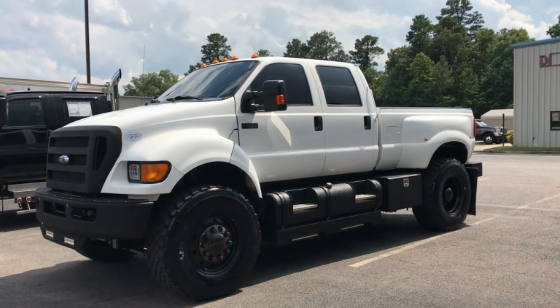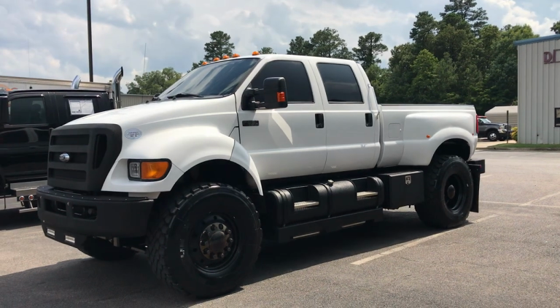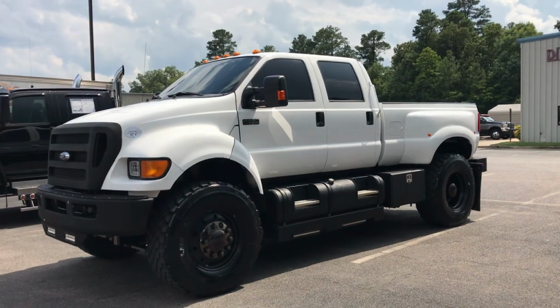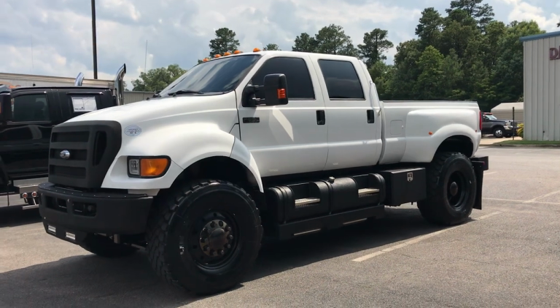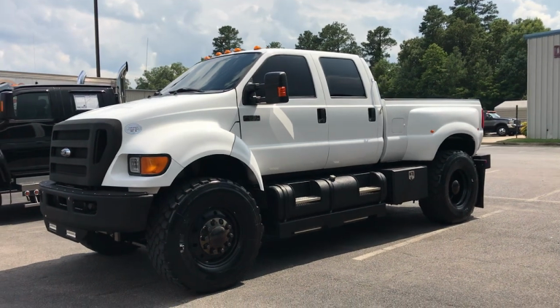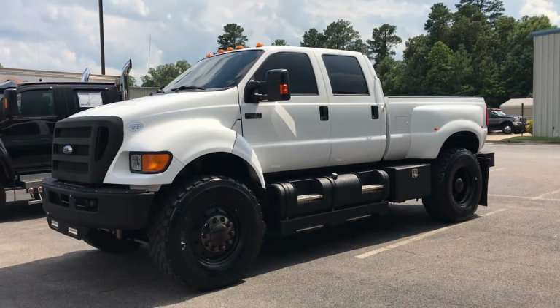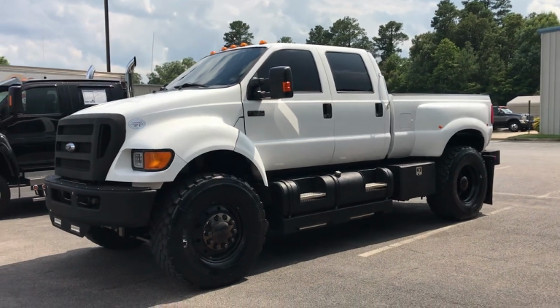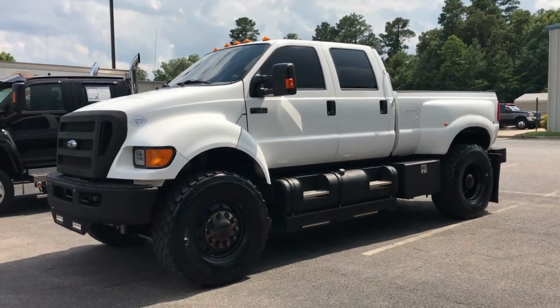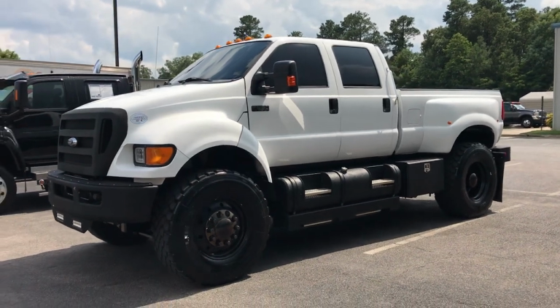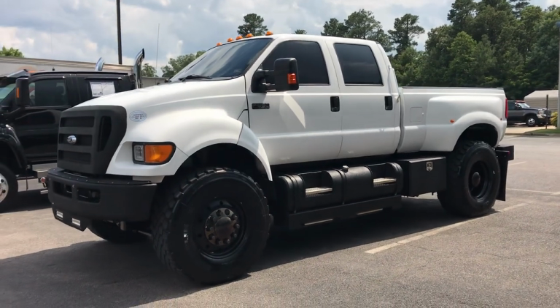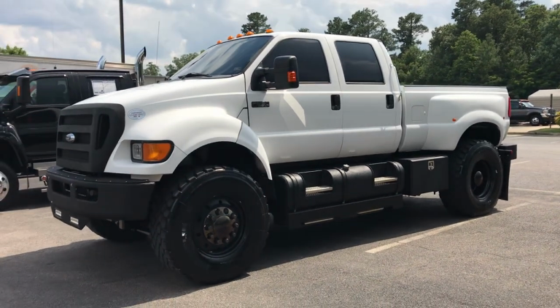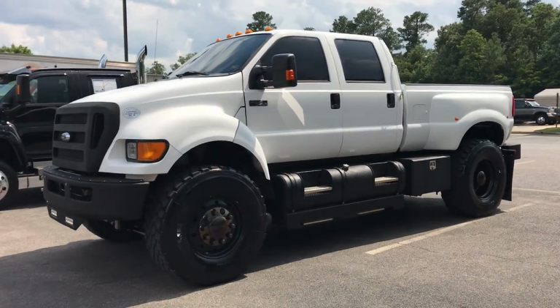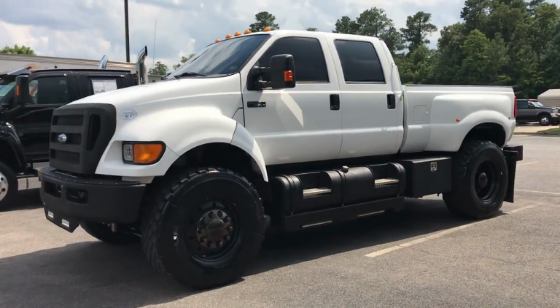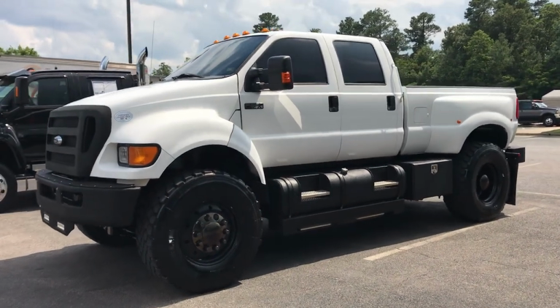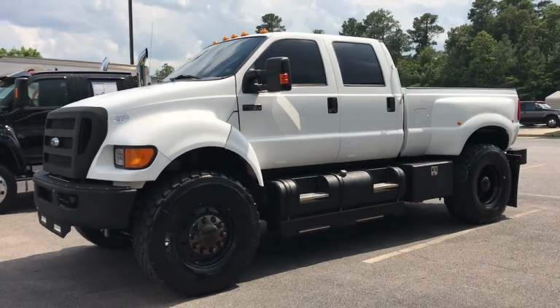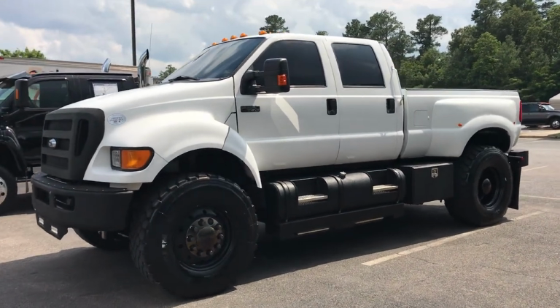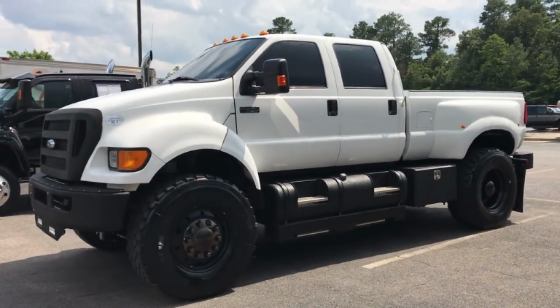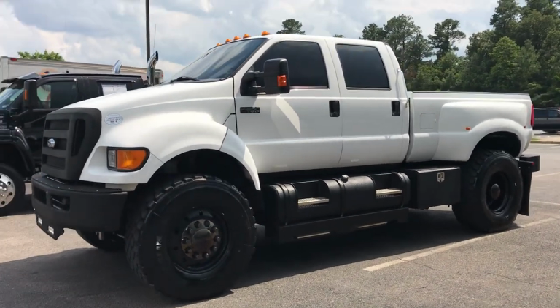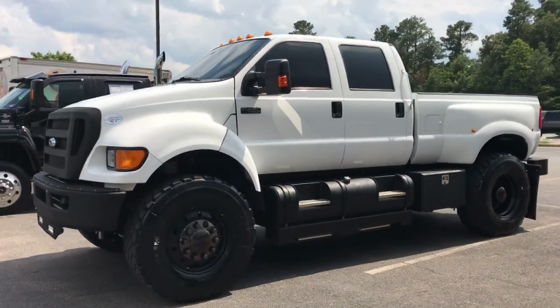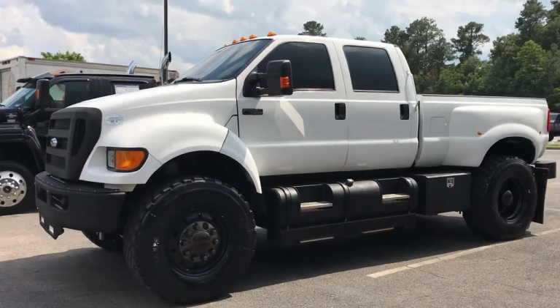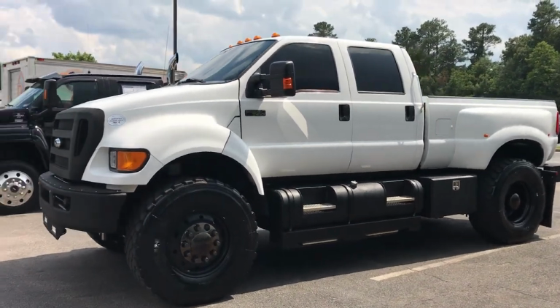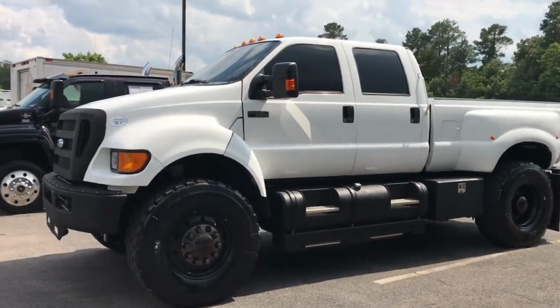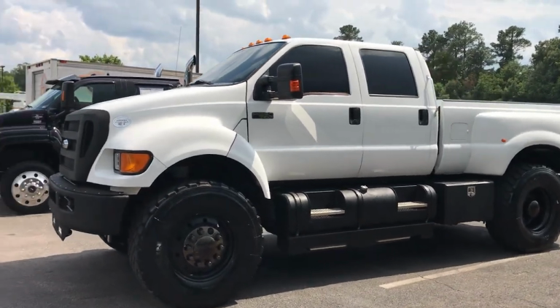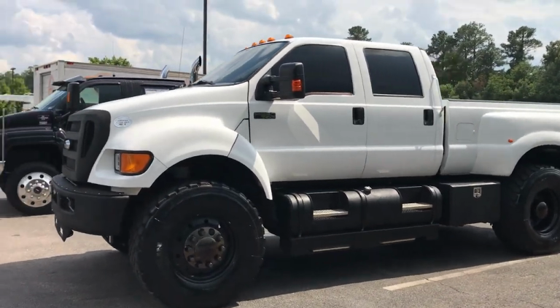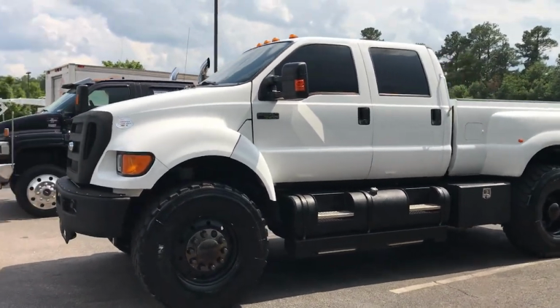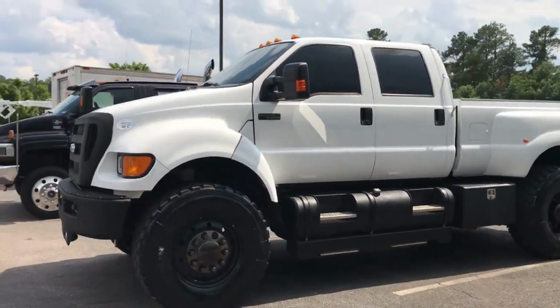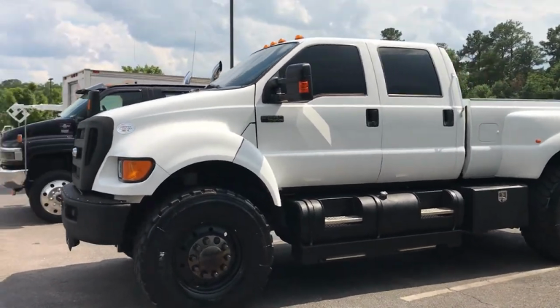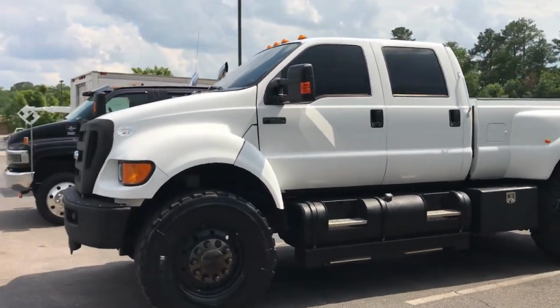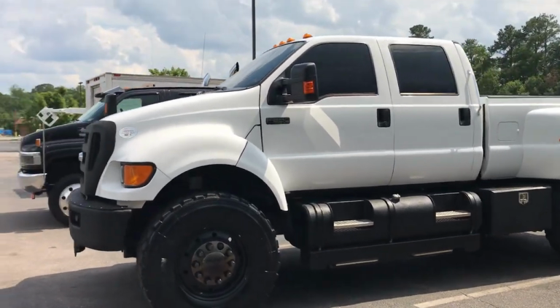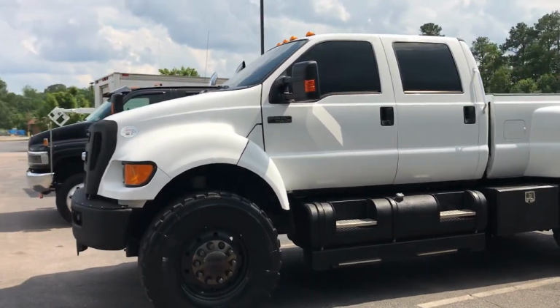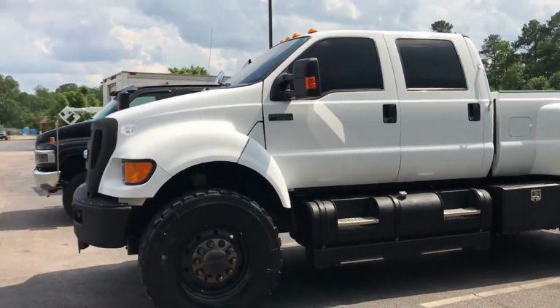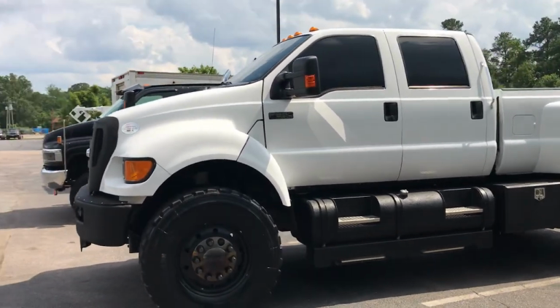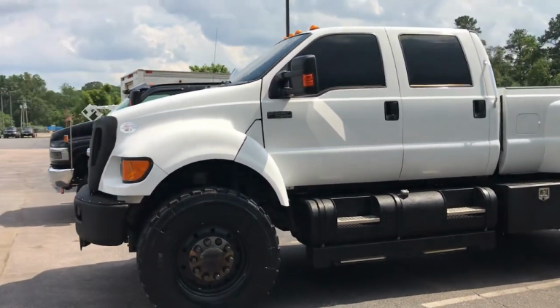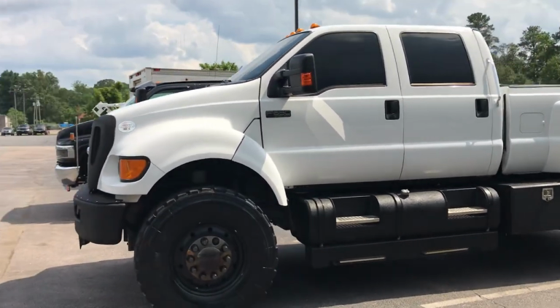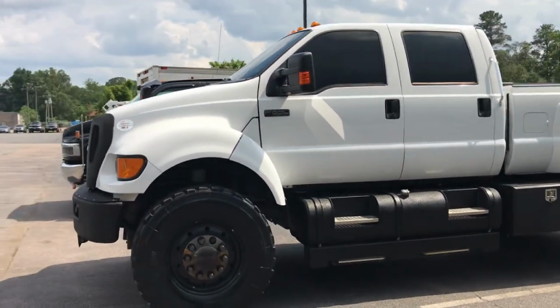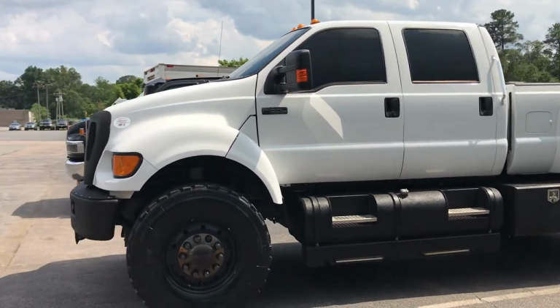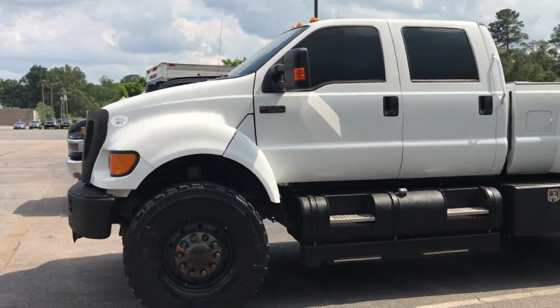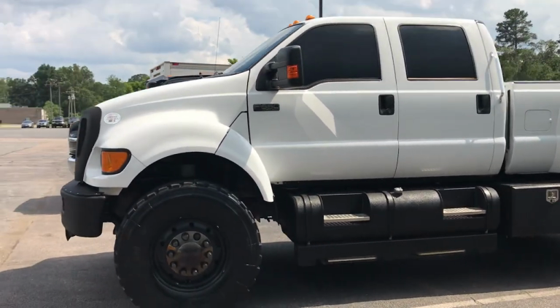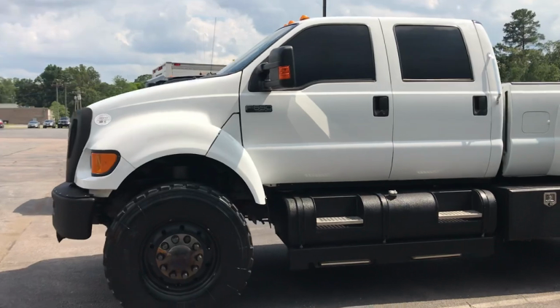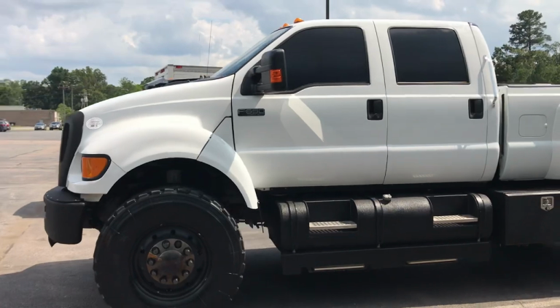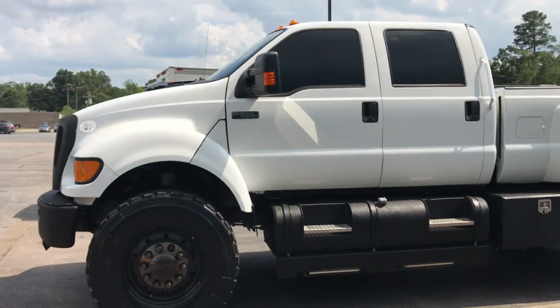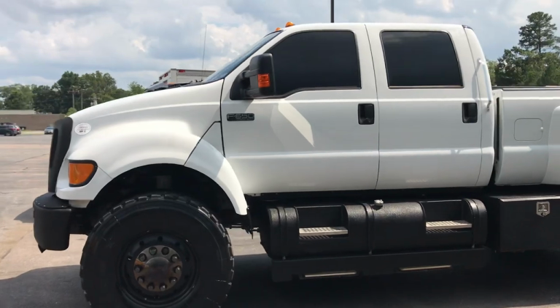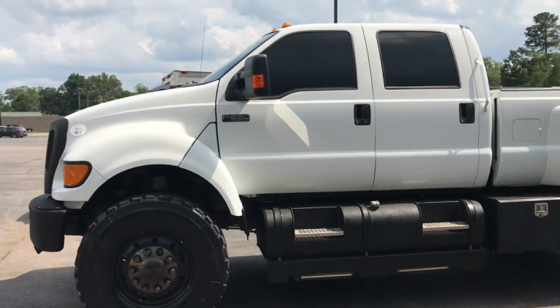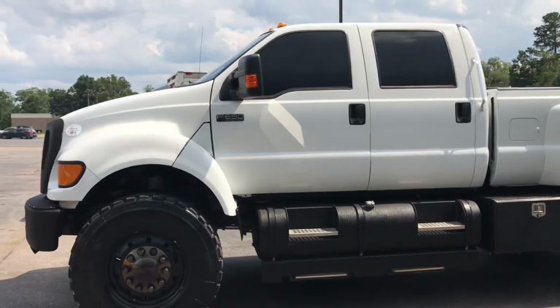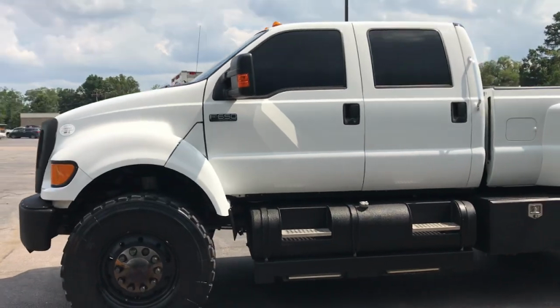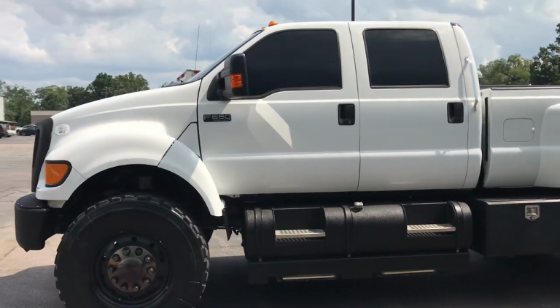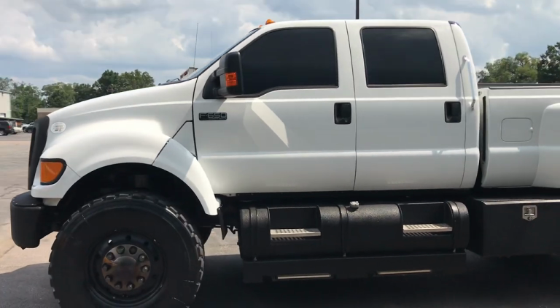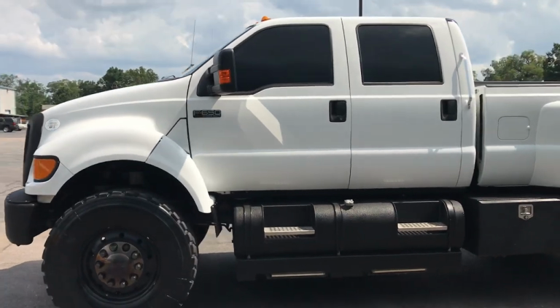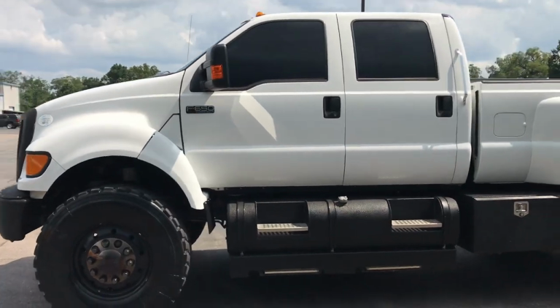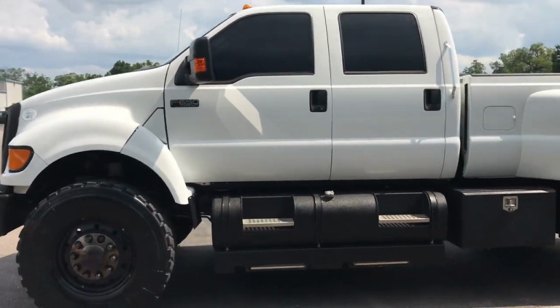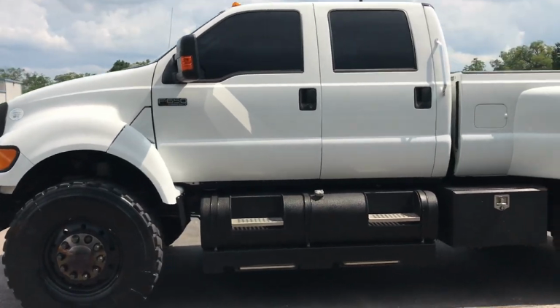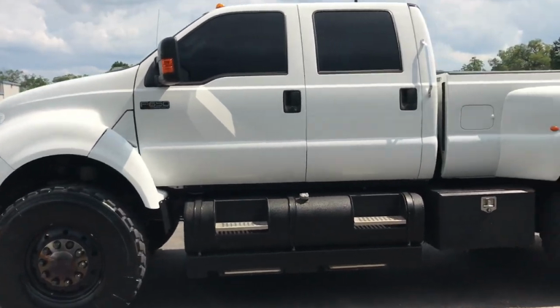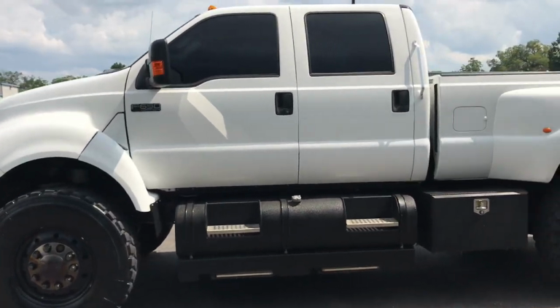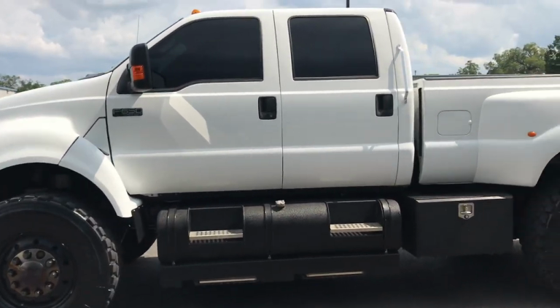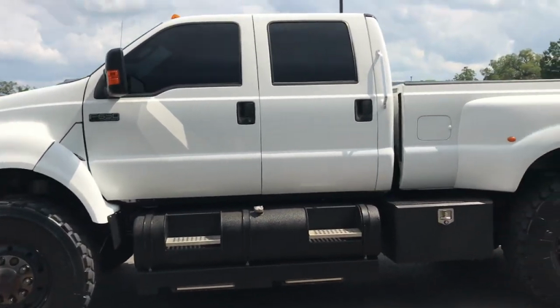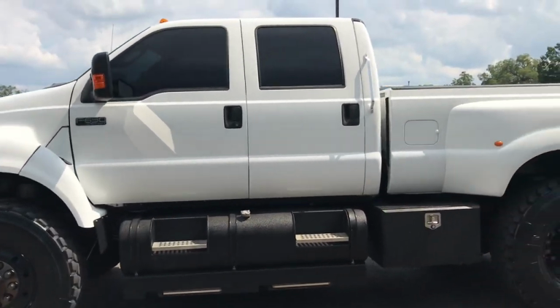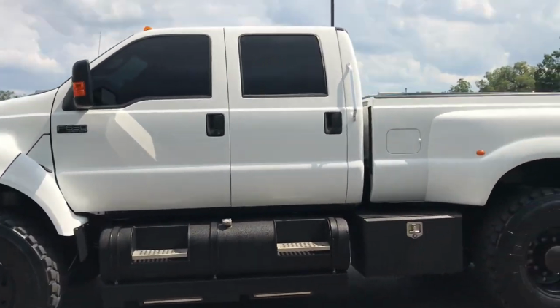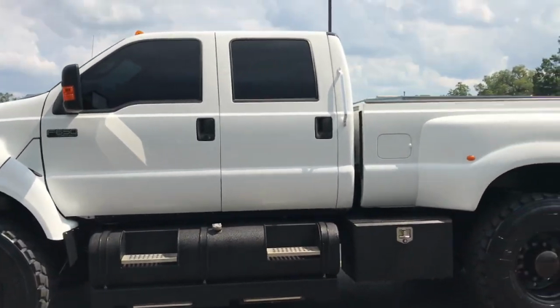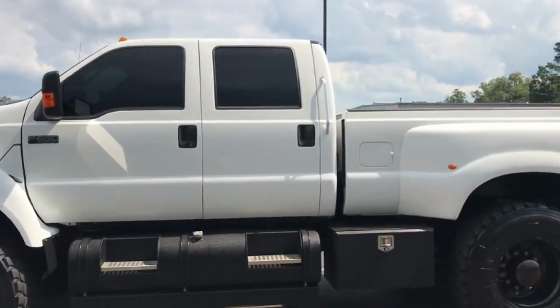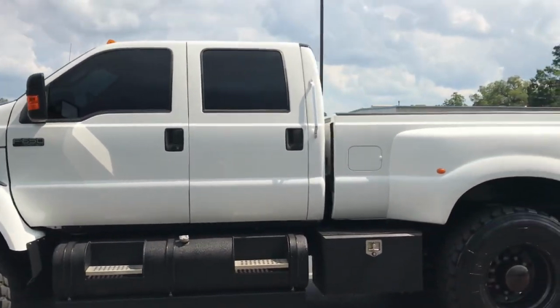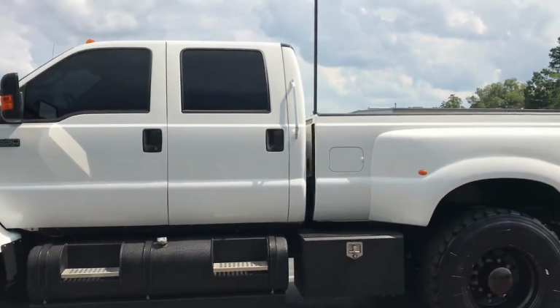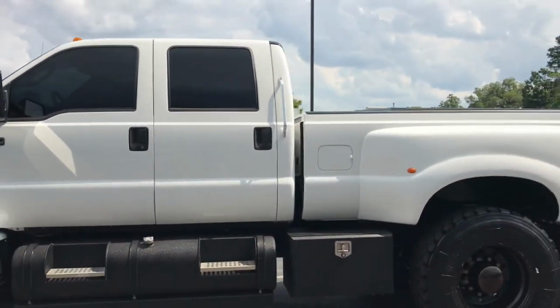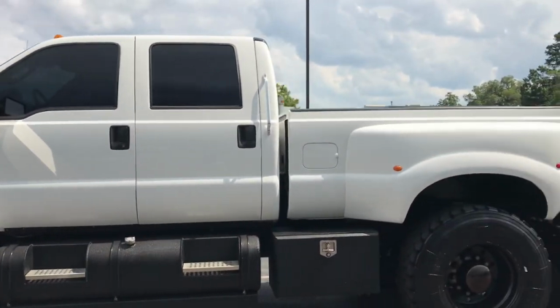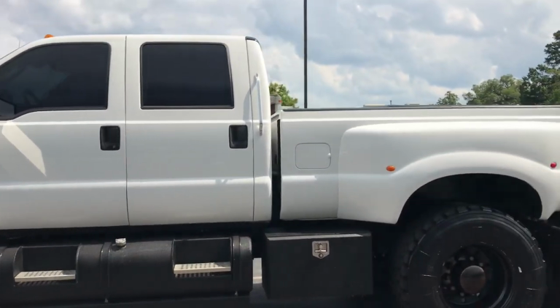Ford F650 Super Truck. This is a 2012 model that just came in.